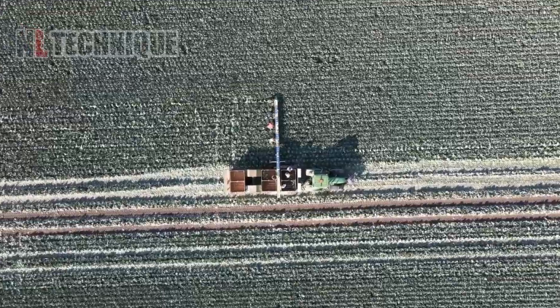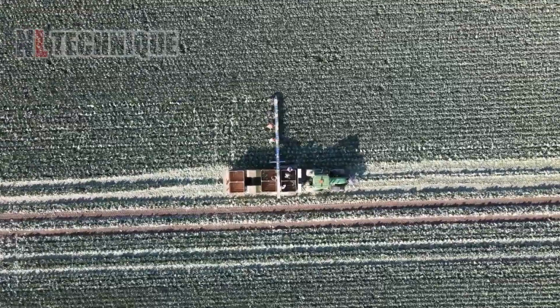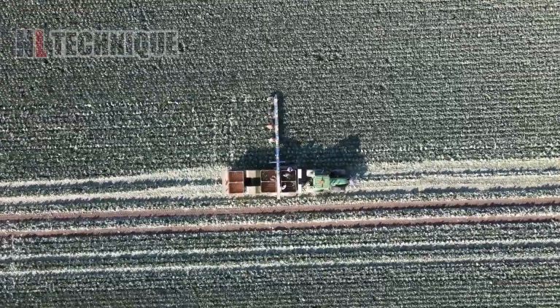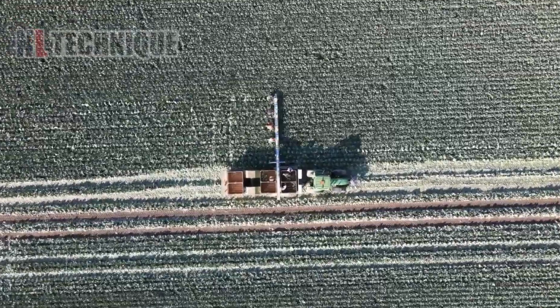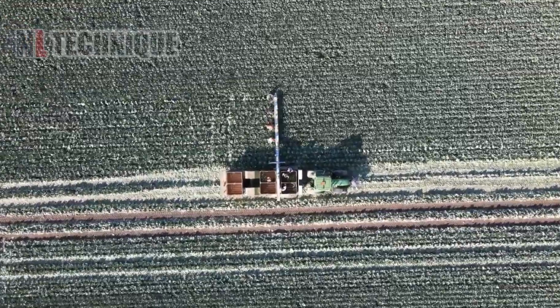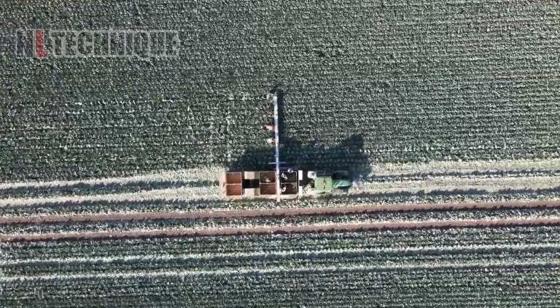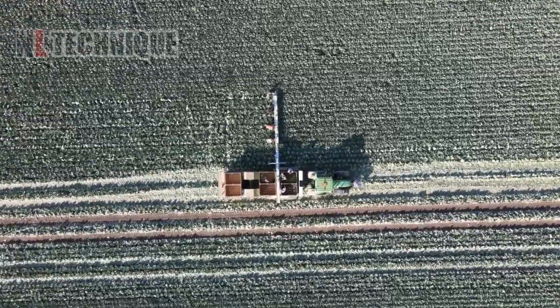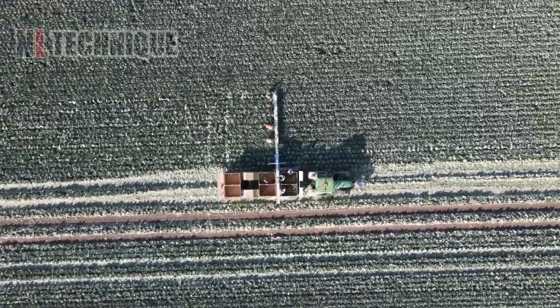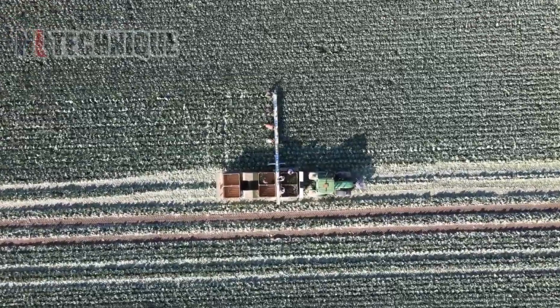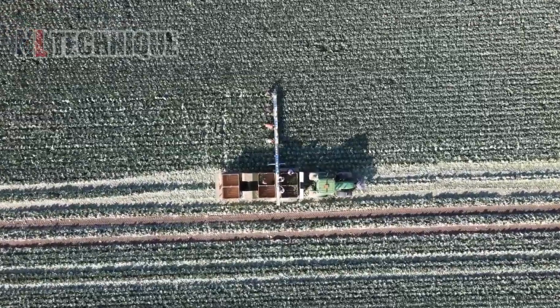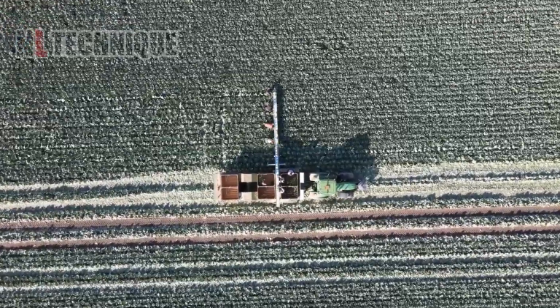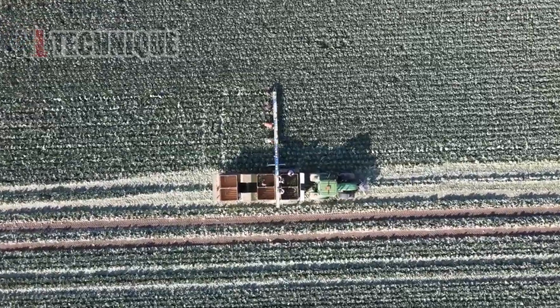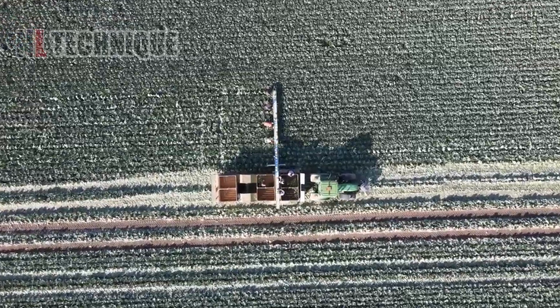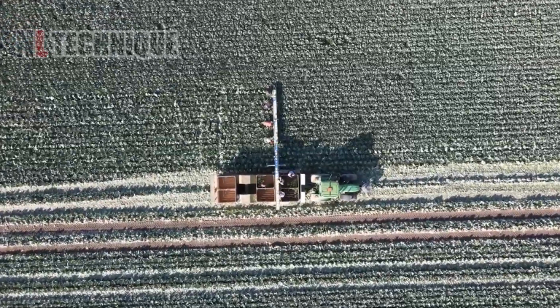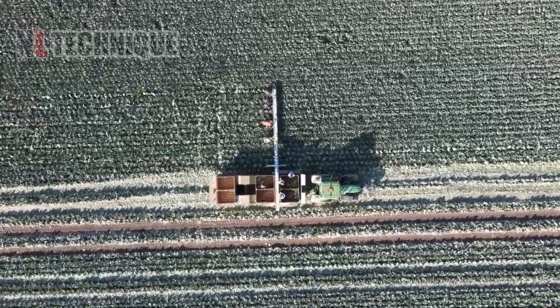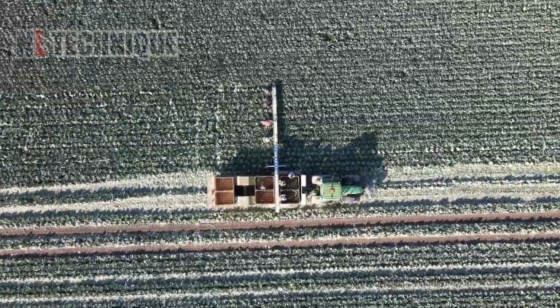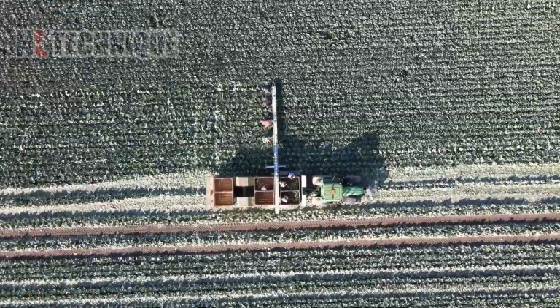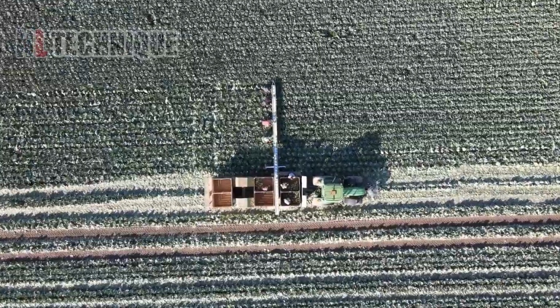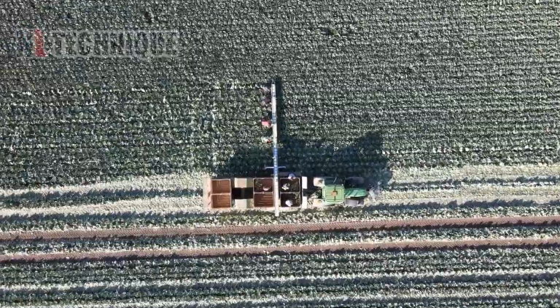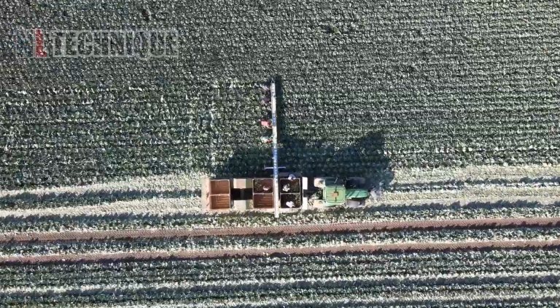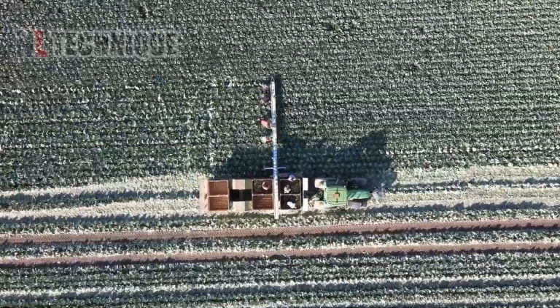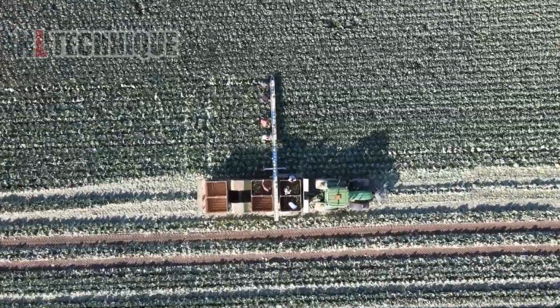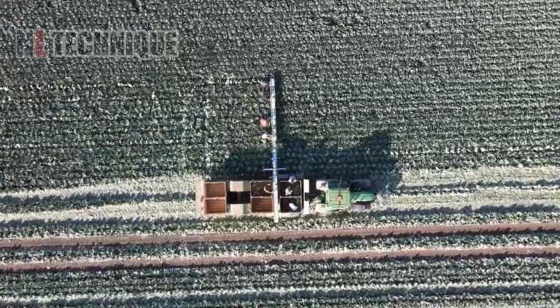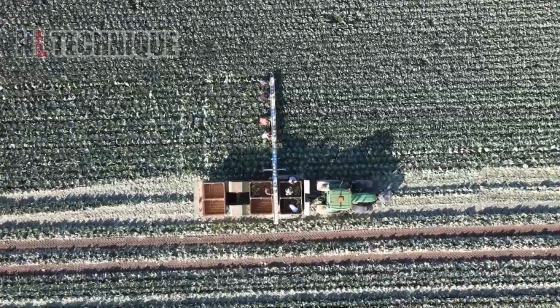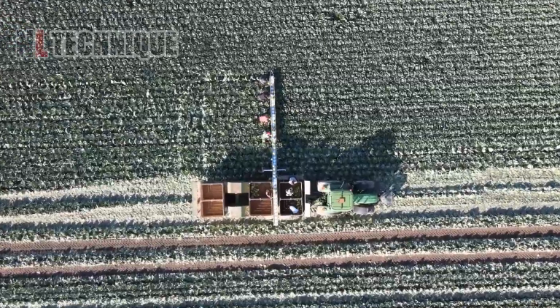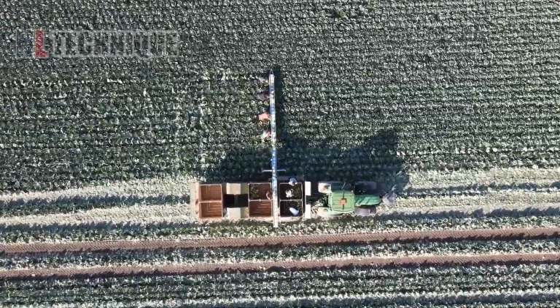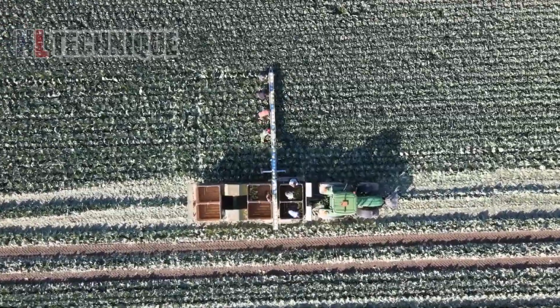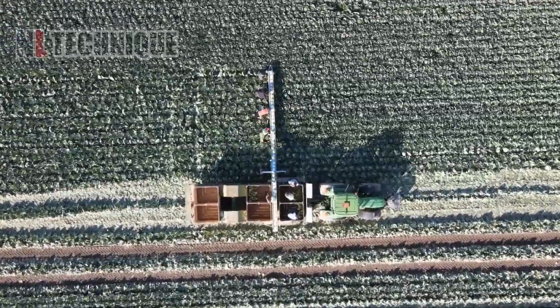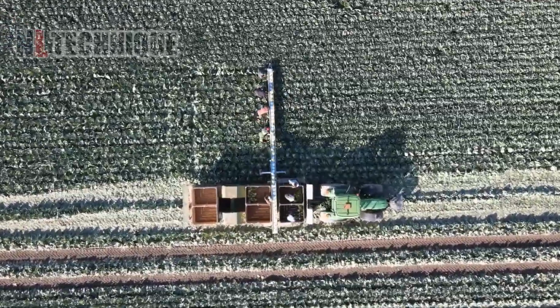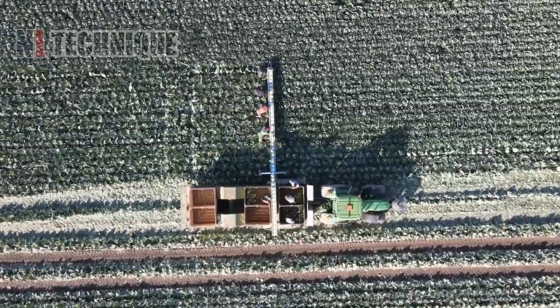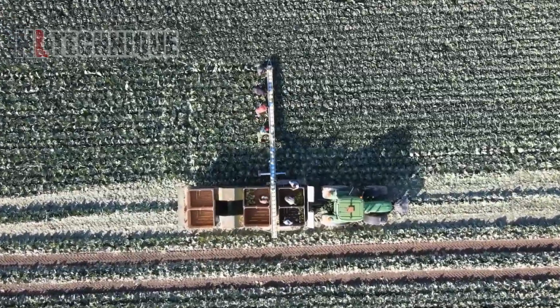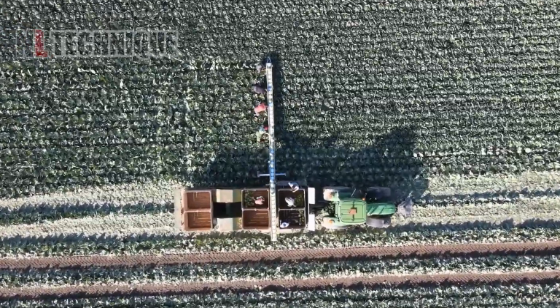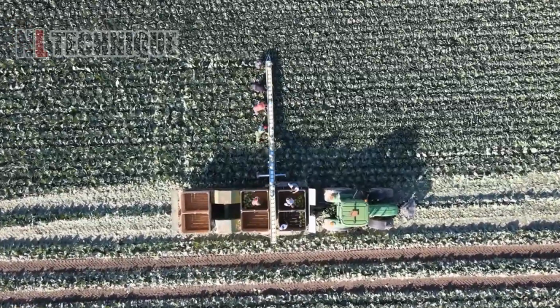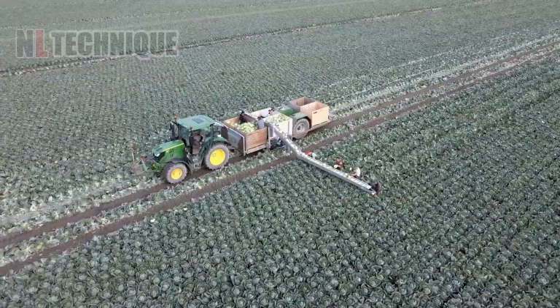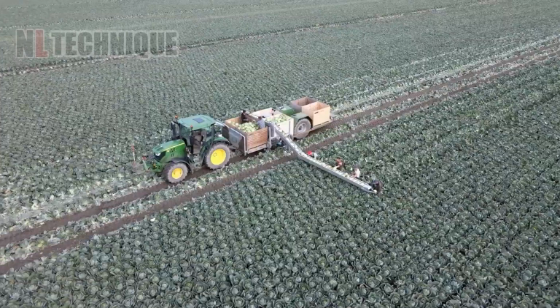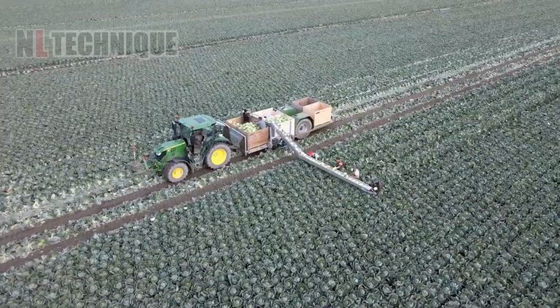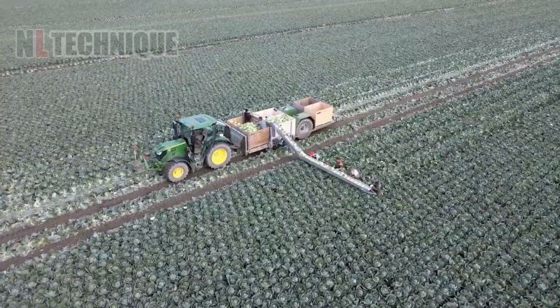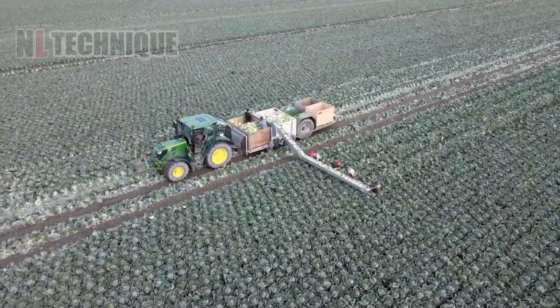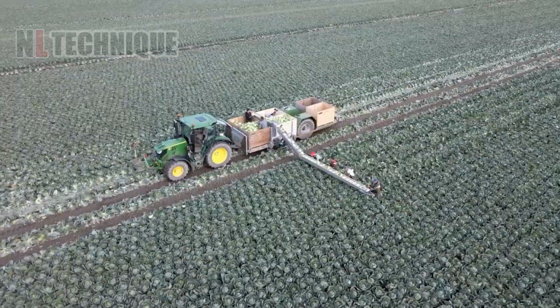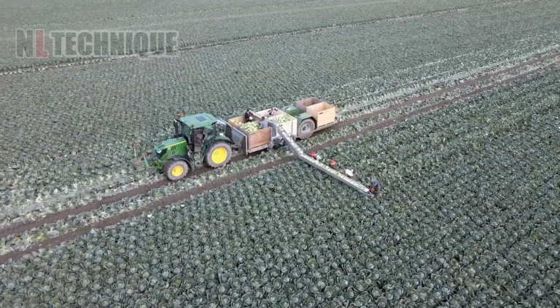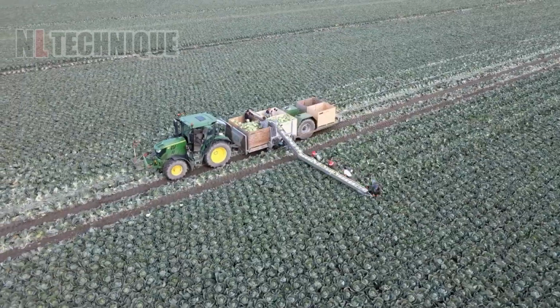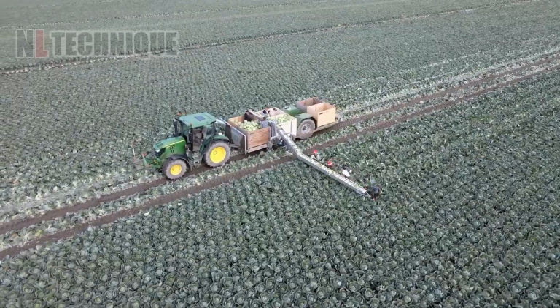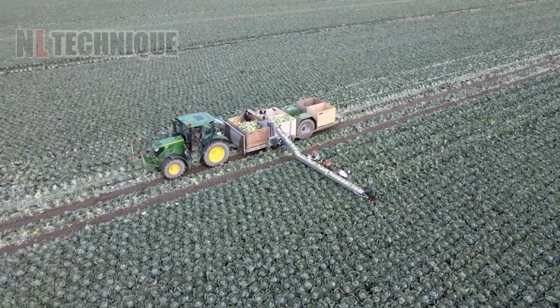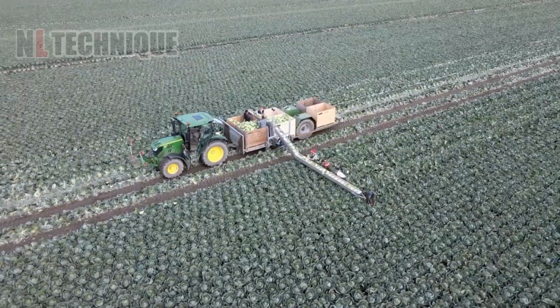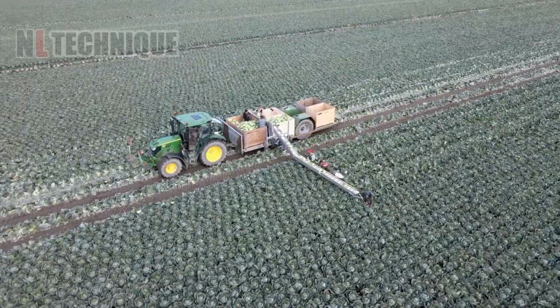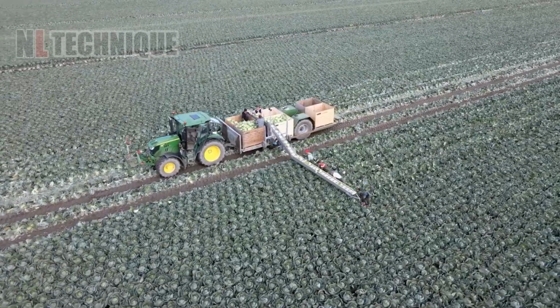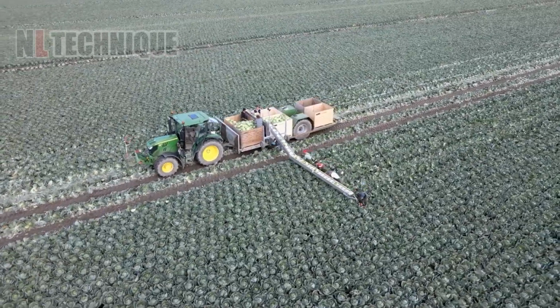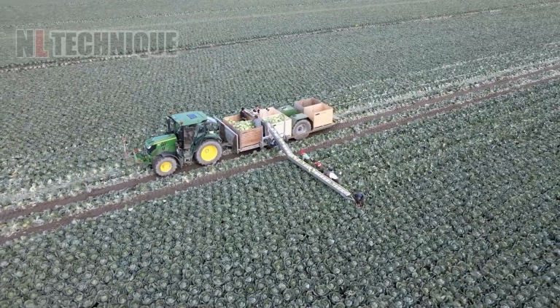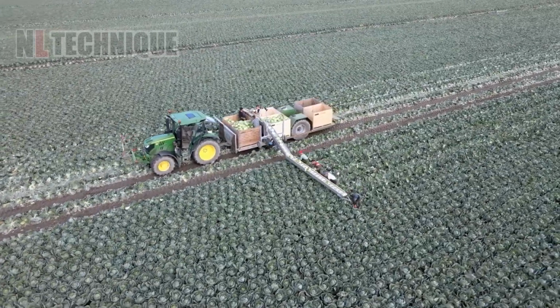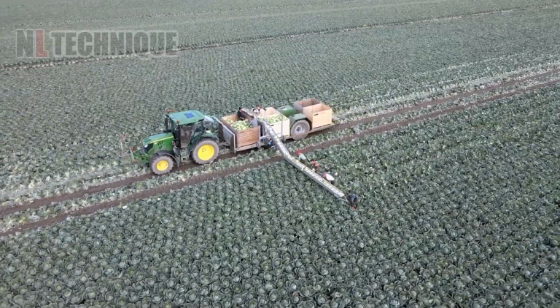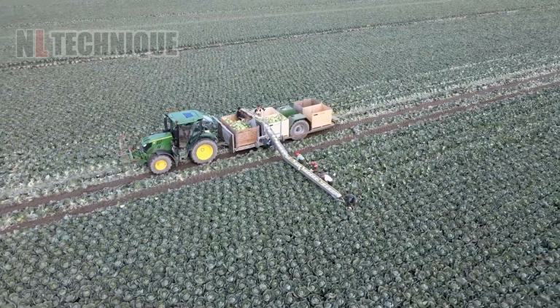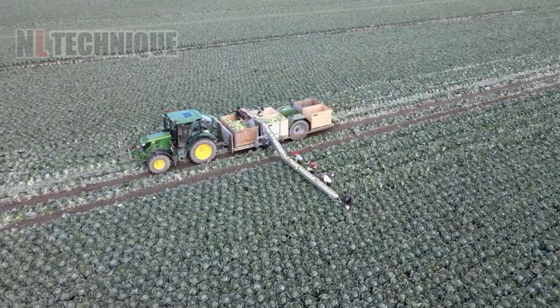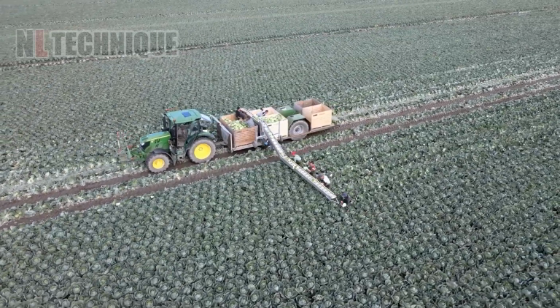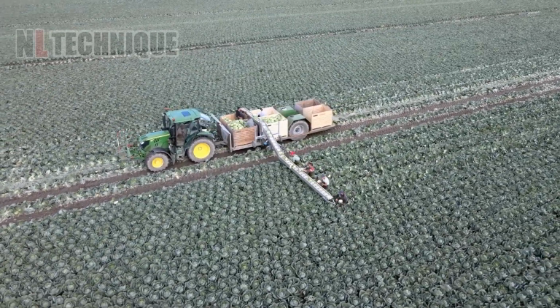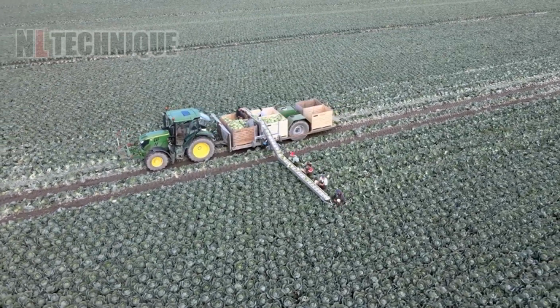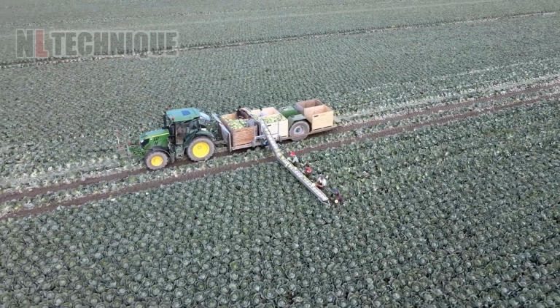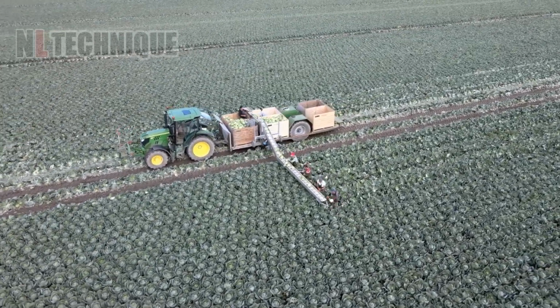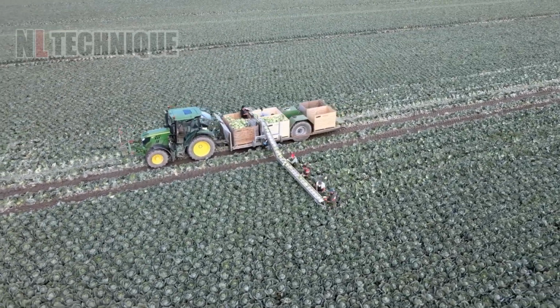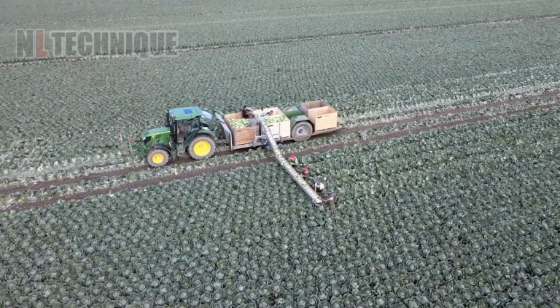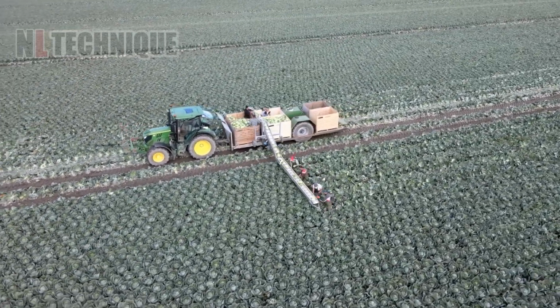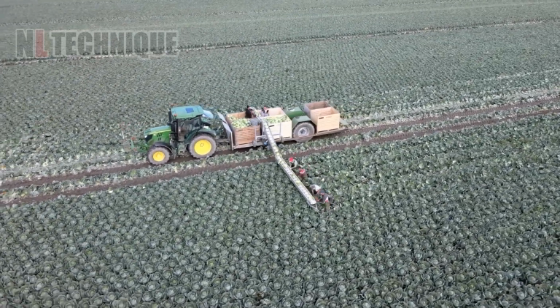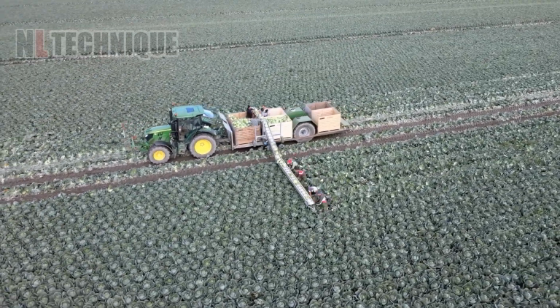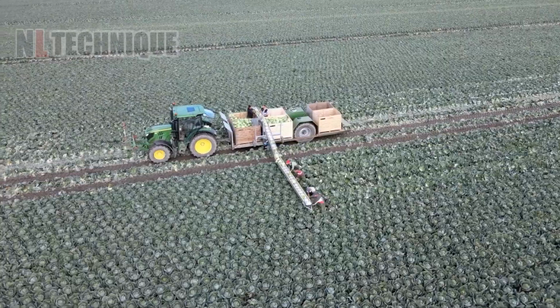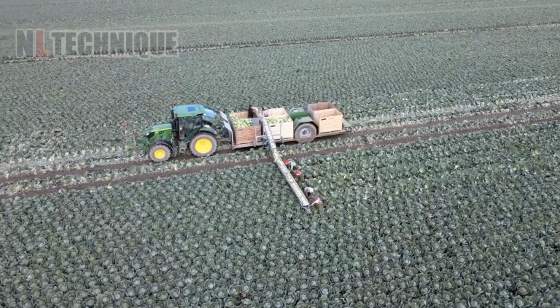This rotating conveyor belt has rendered the whole process of collecting cabbages here so smooth and seamless.